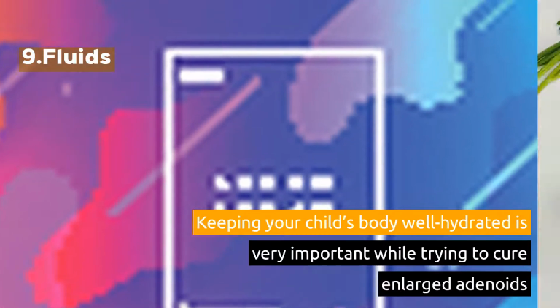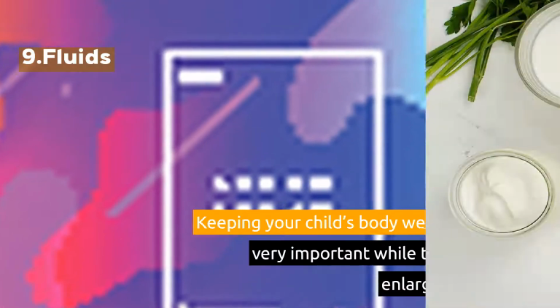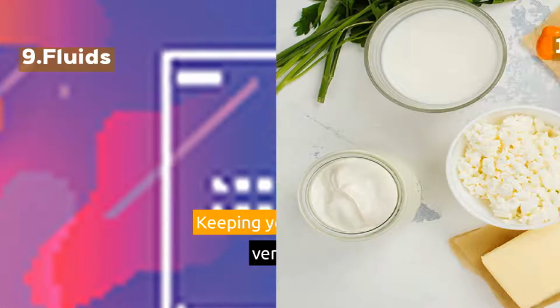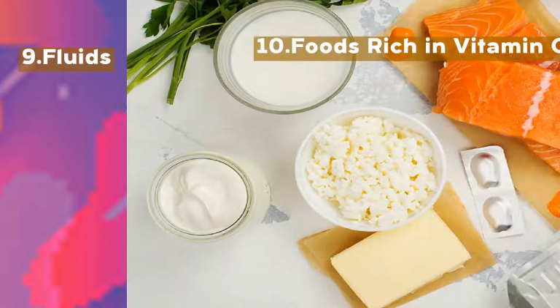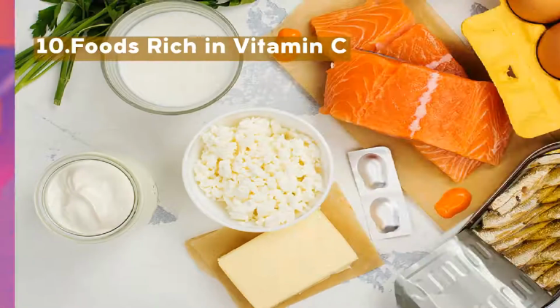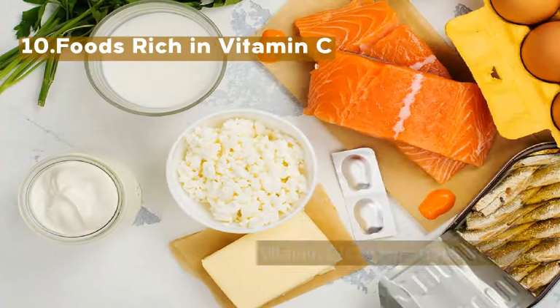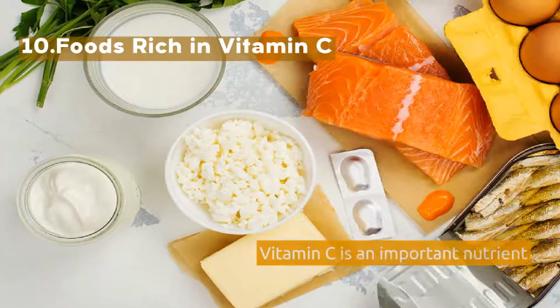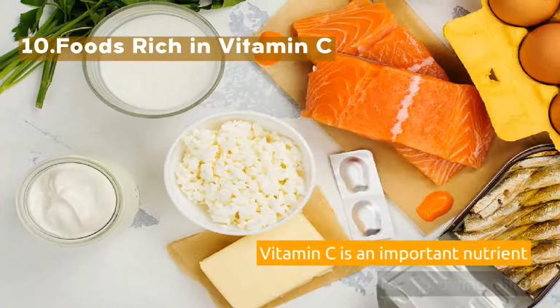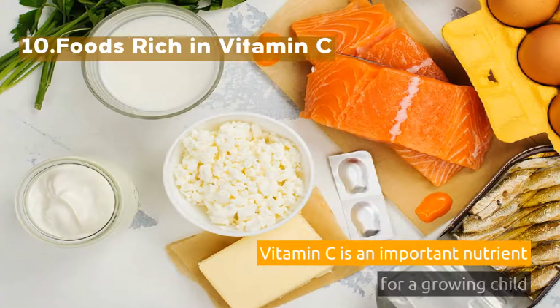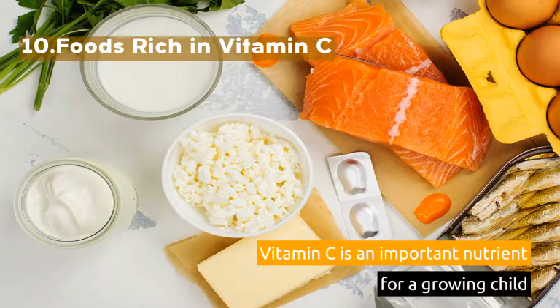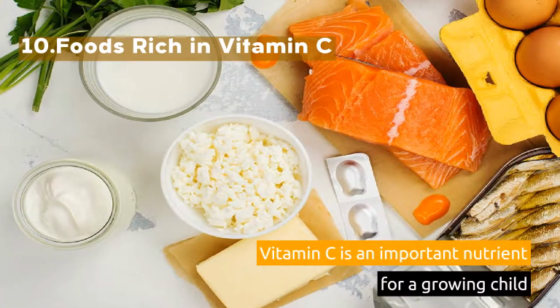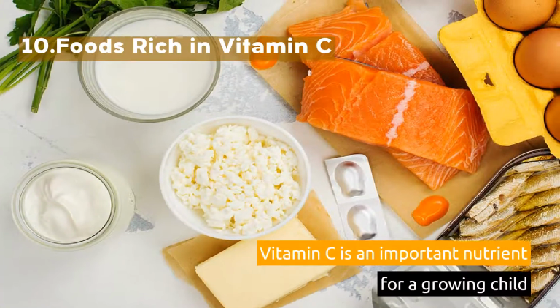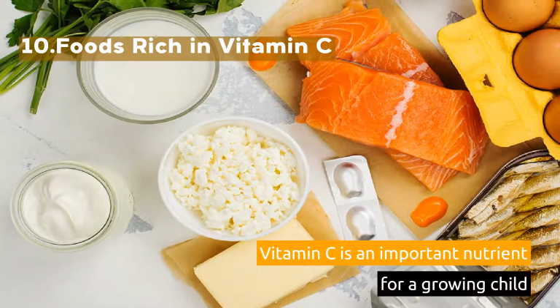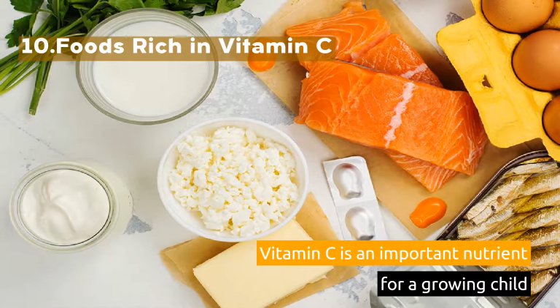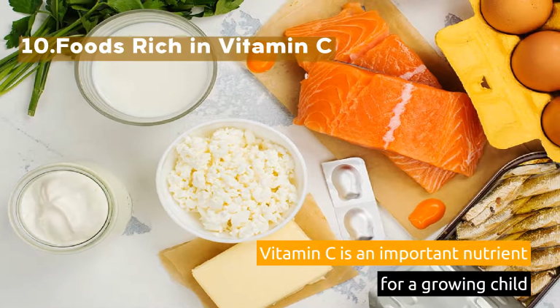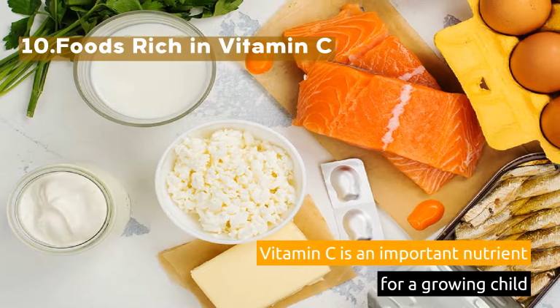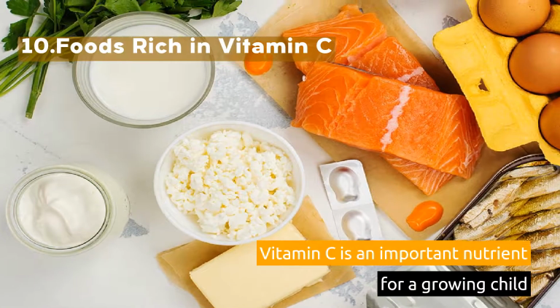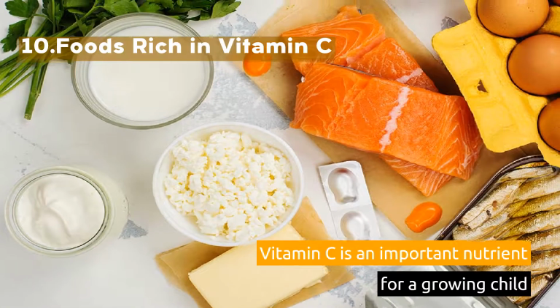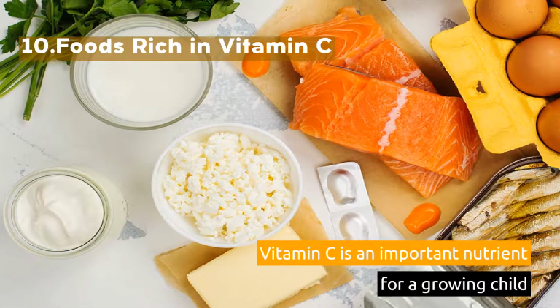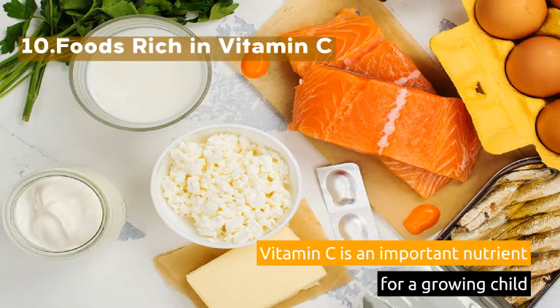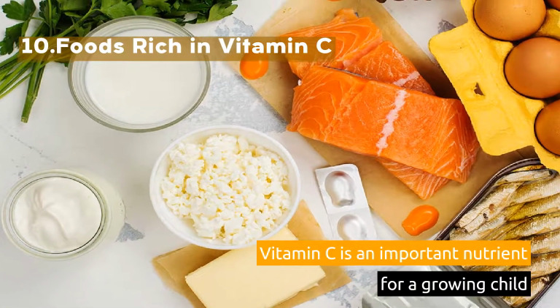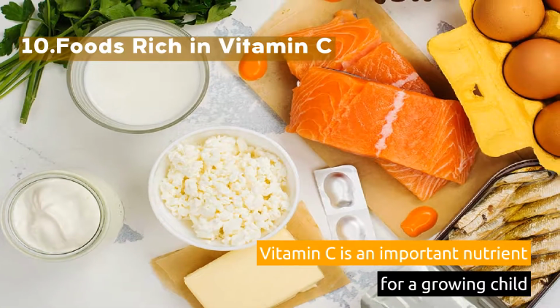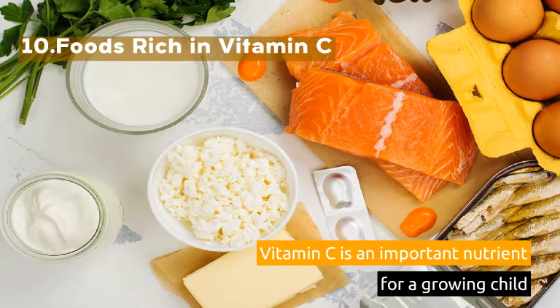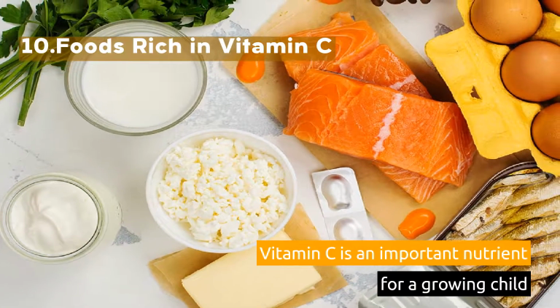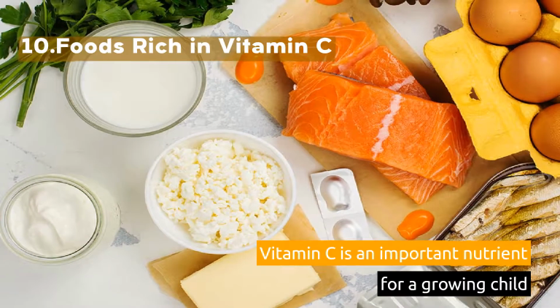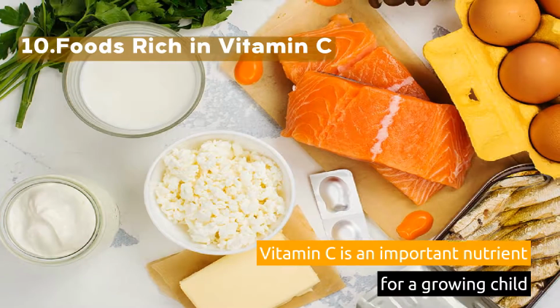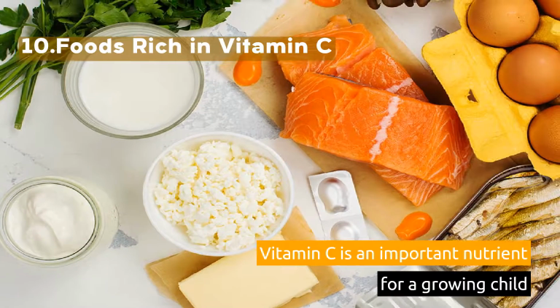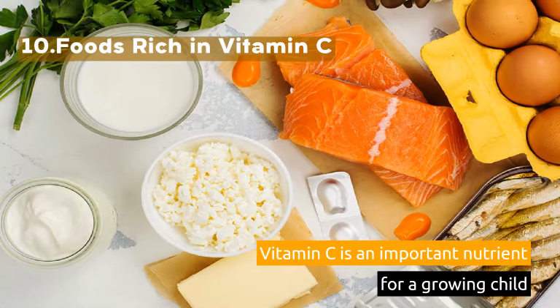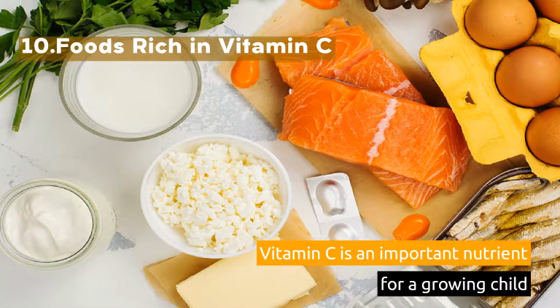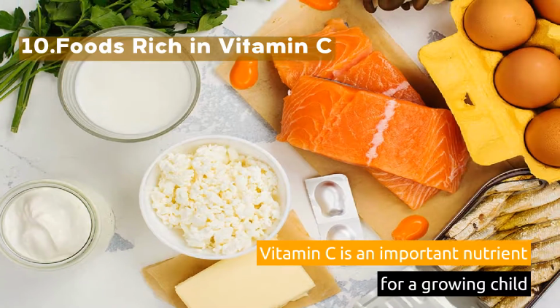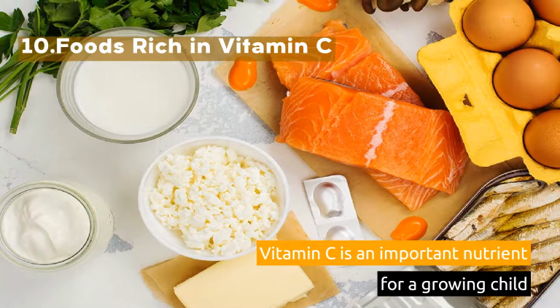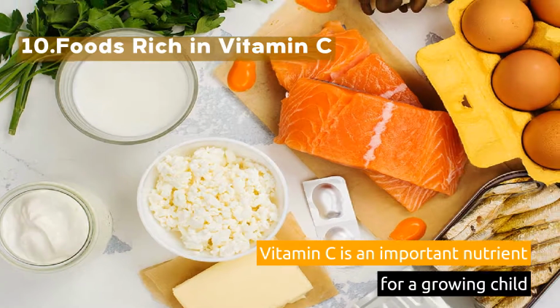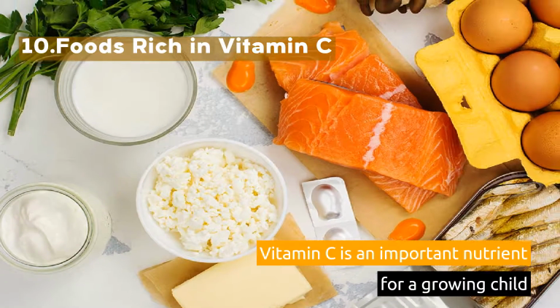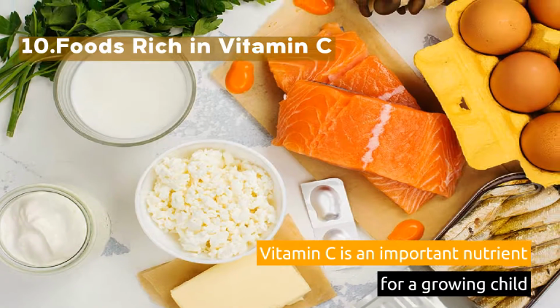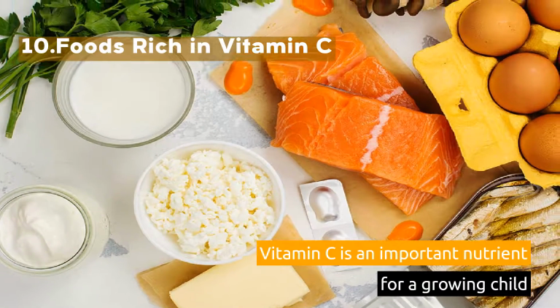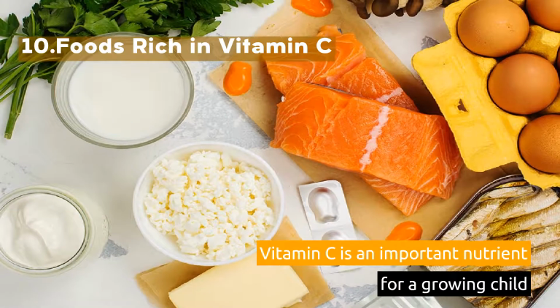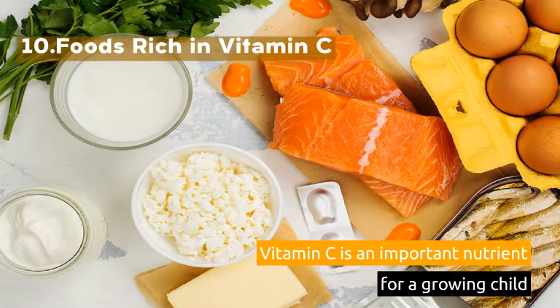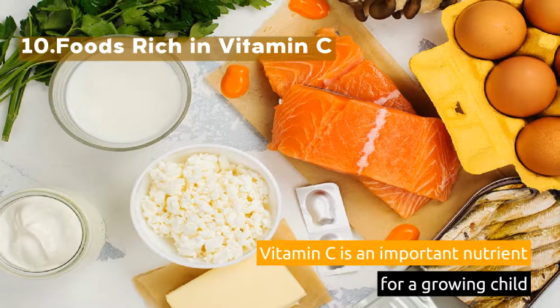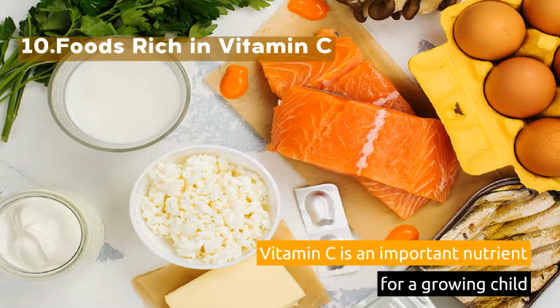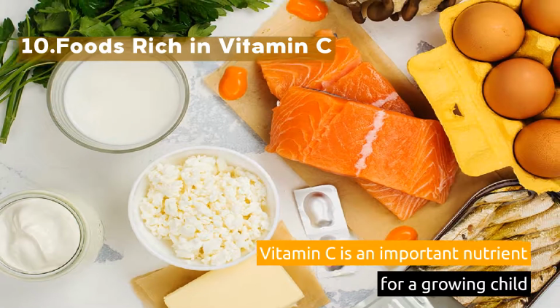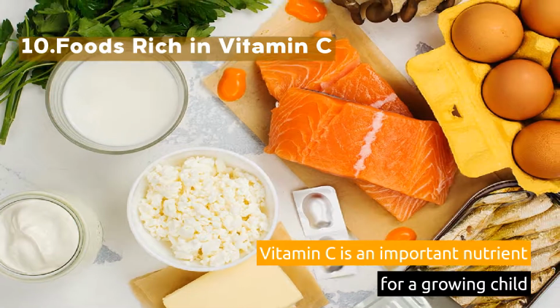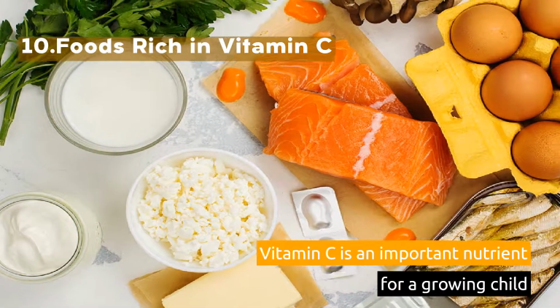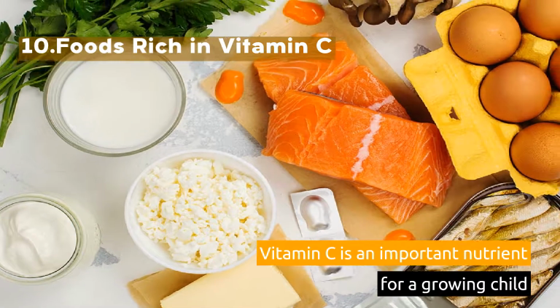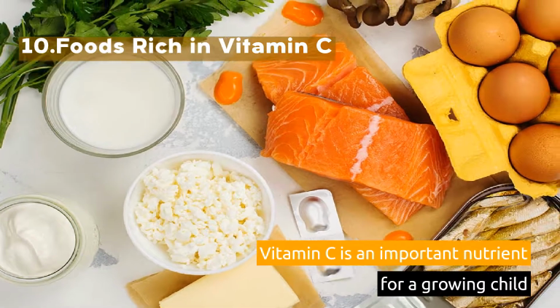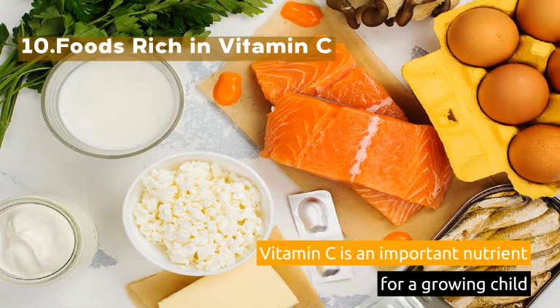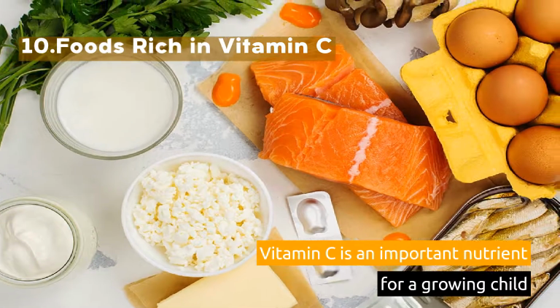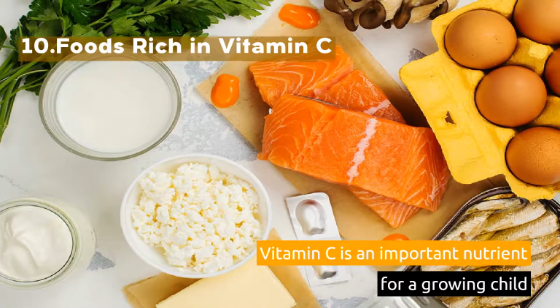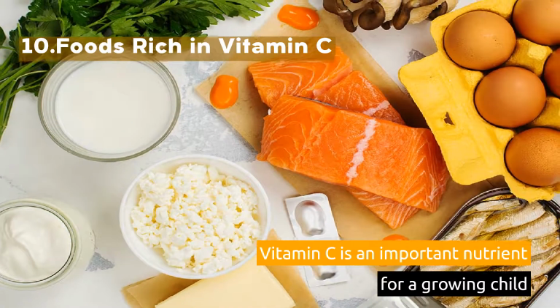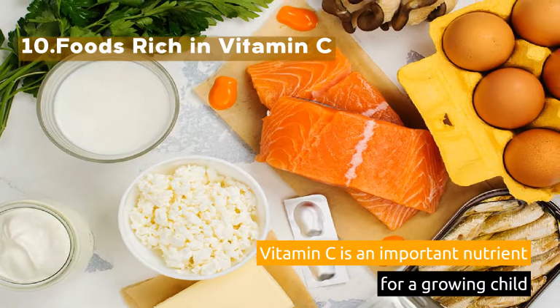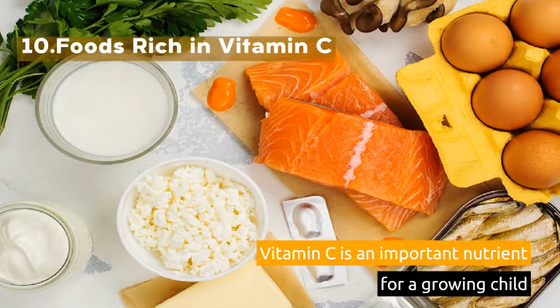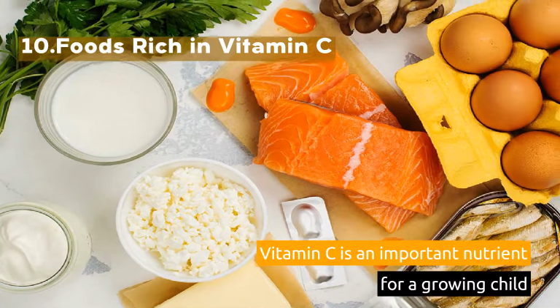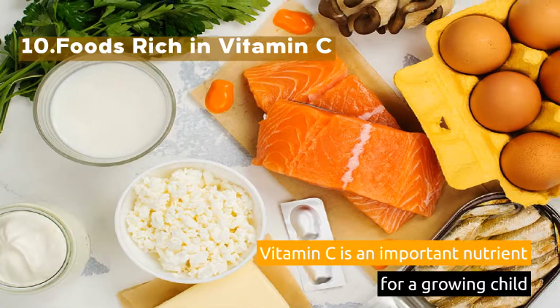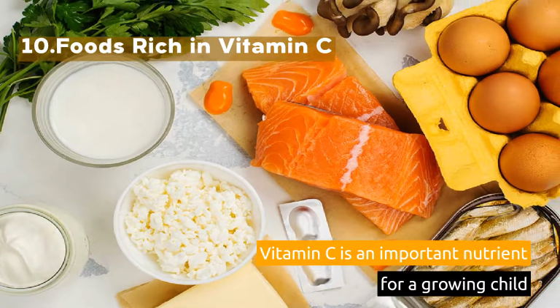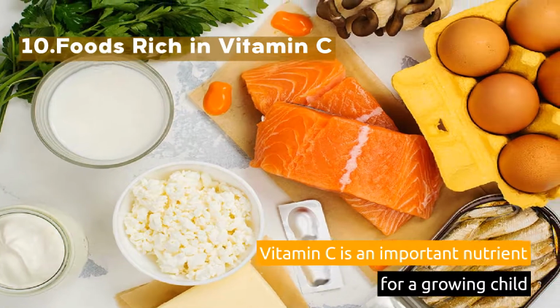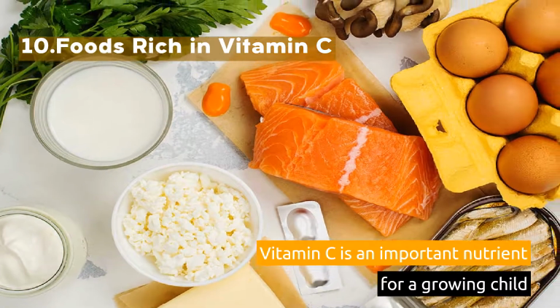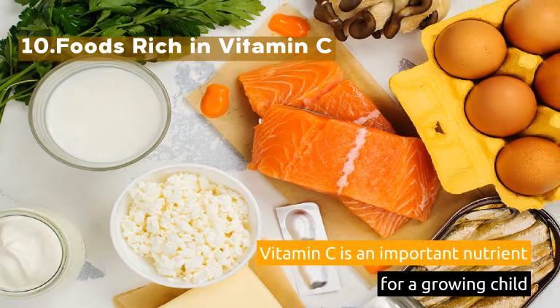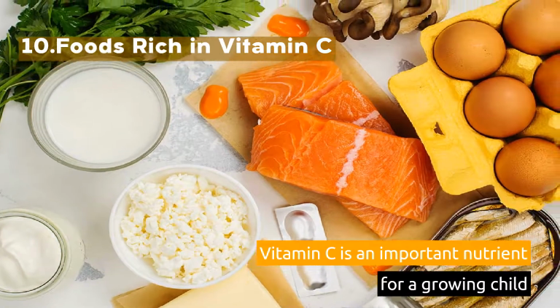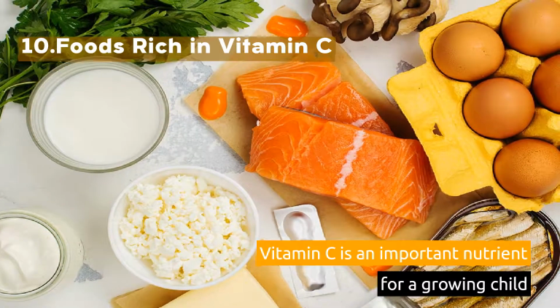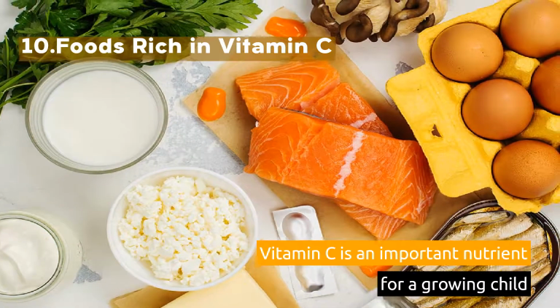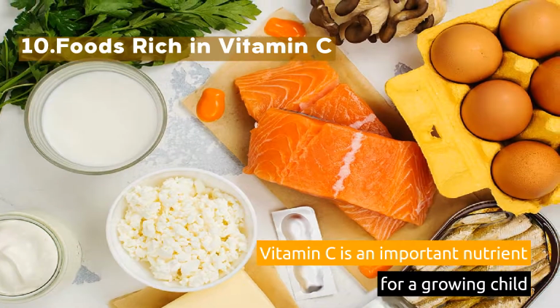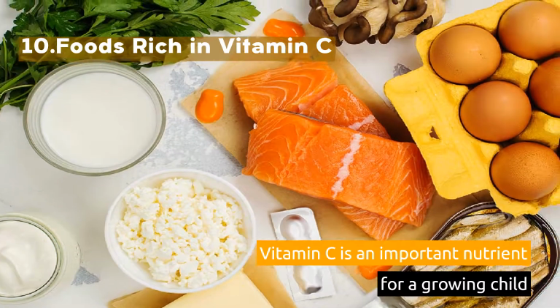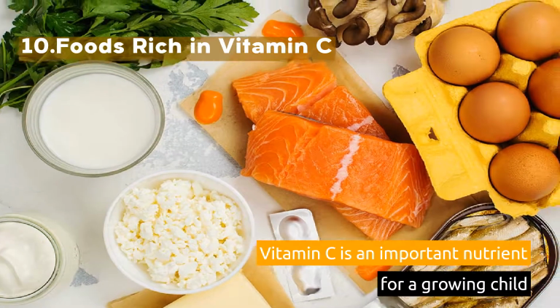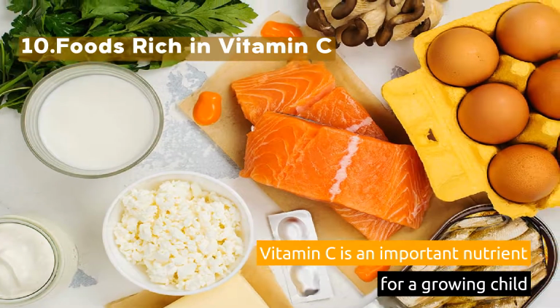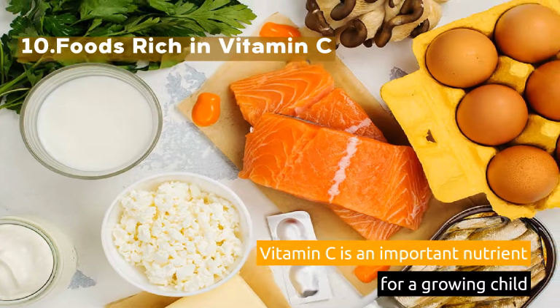10. Foods Rich in Vitamin C. Vitamin C is an important nutrient for a growing child. Thank you.